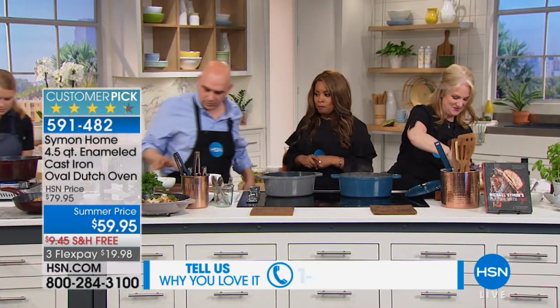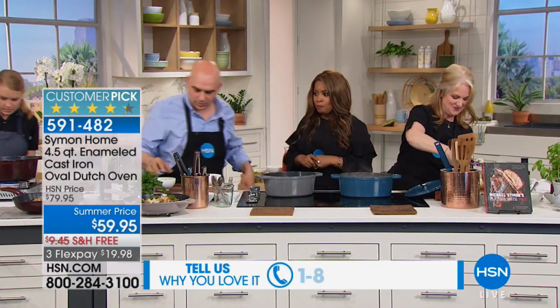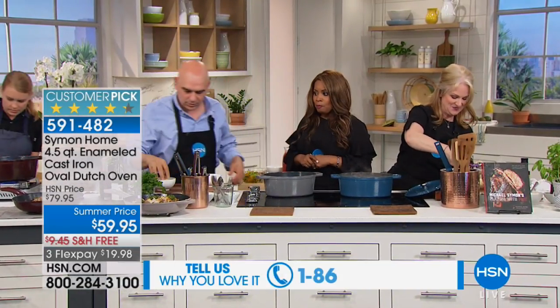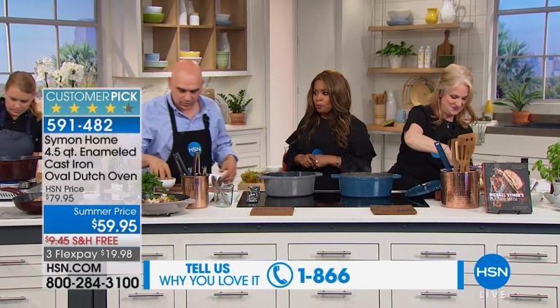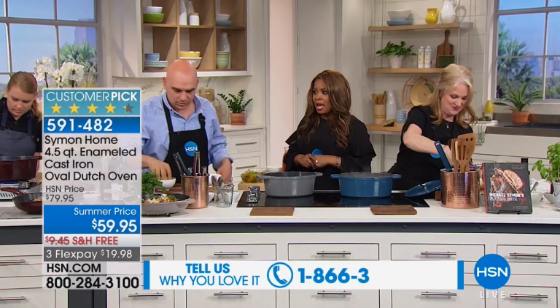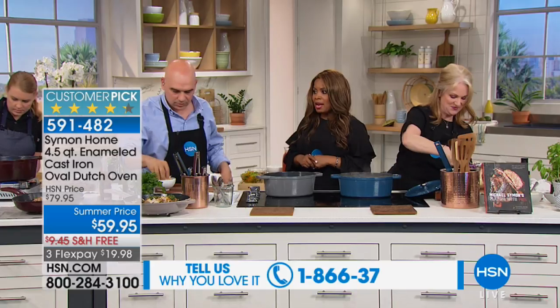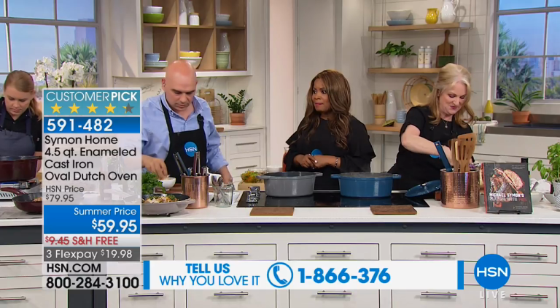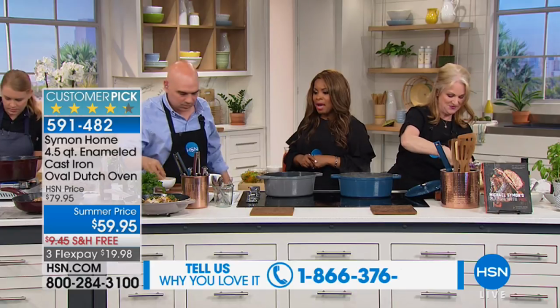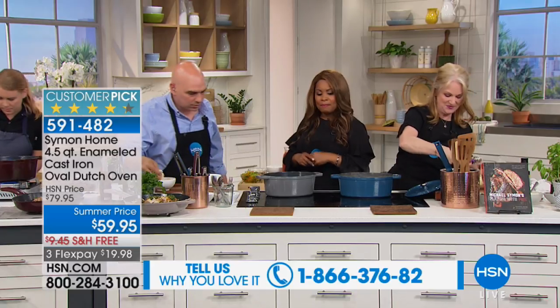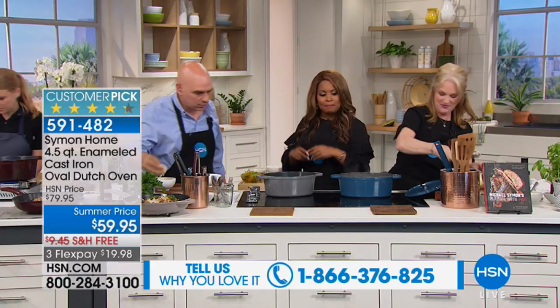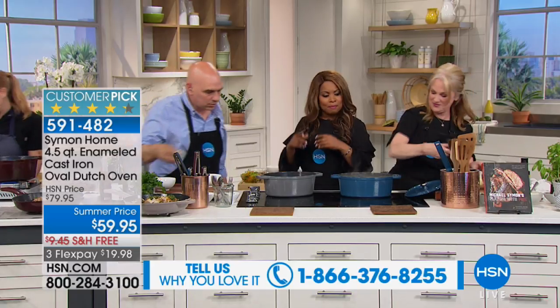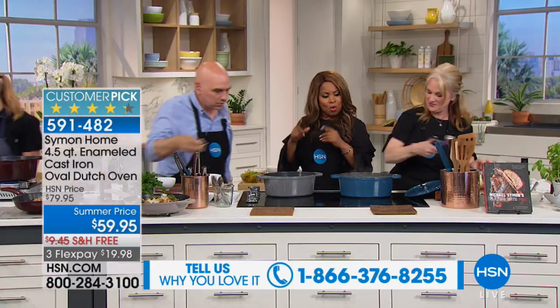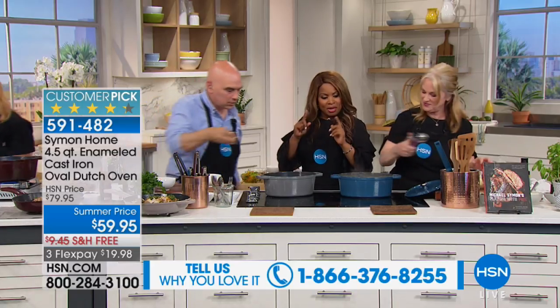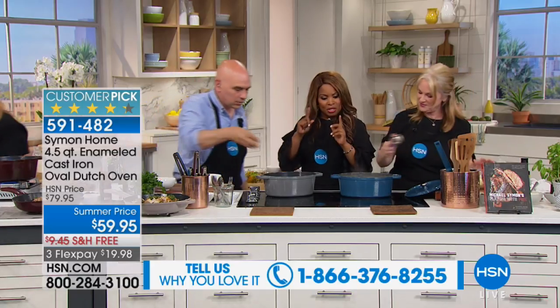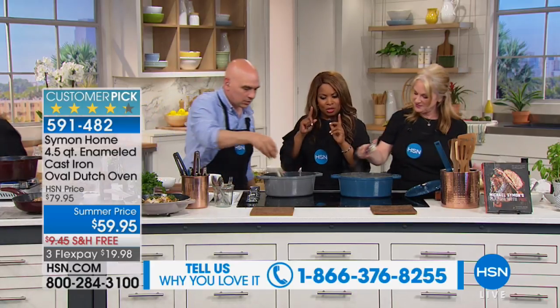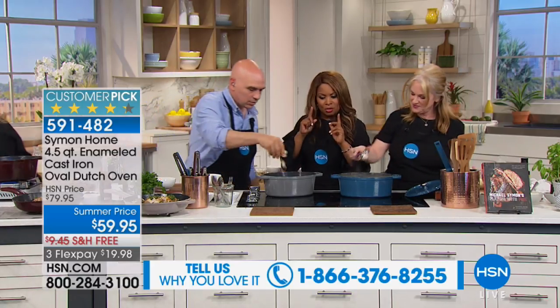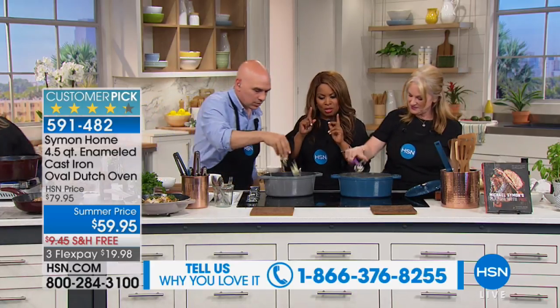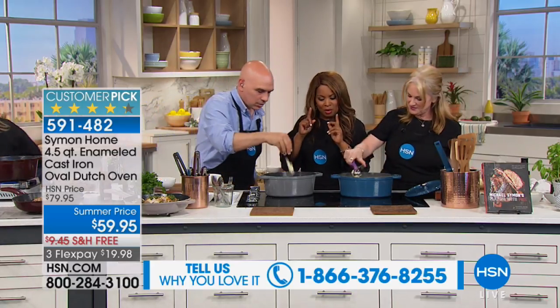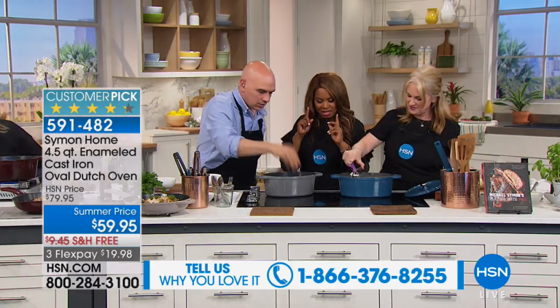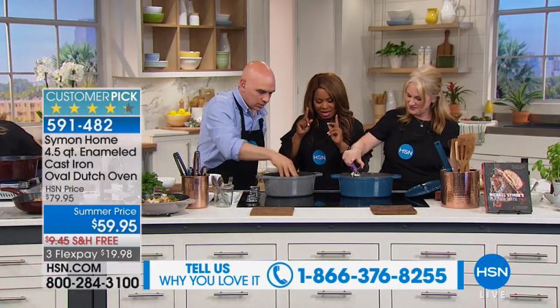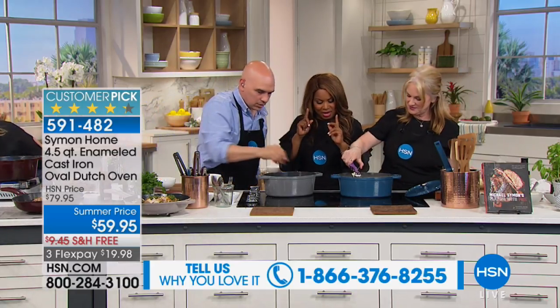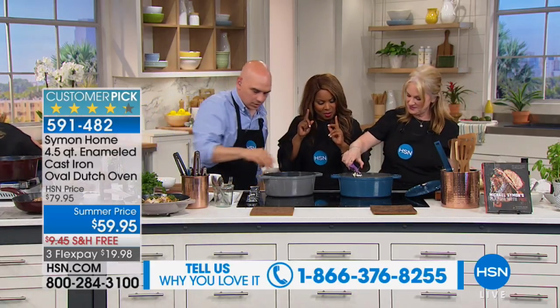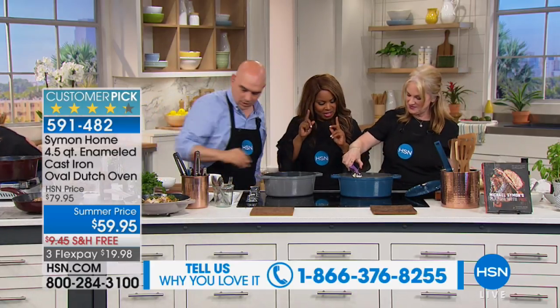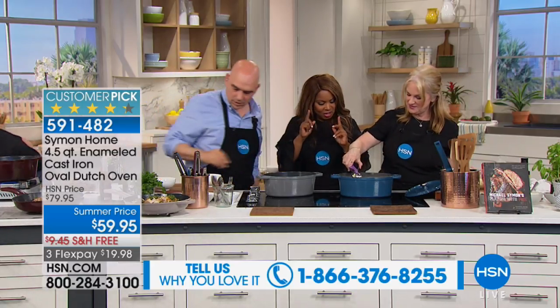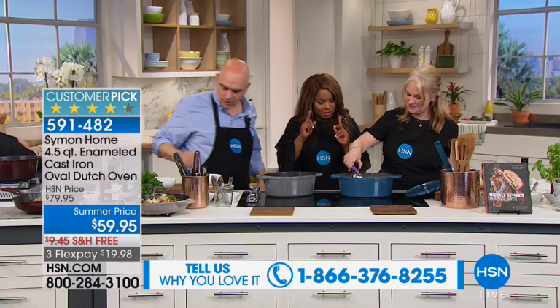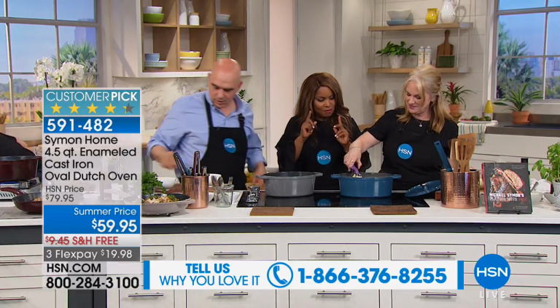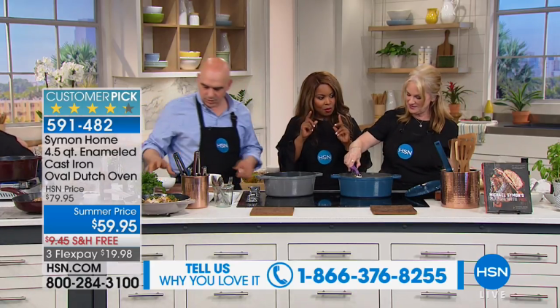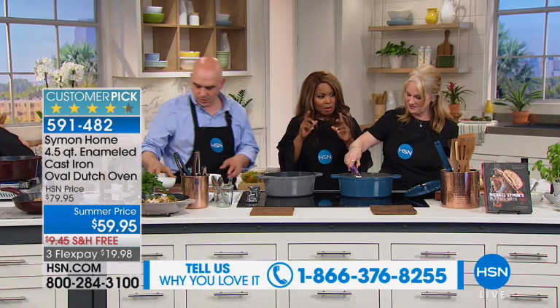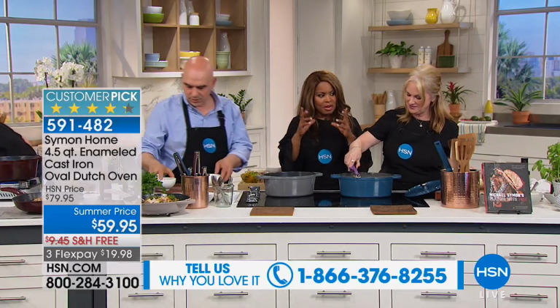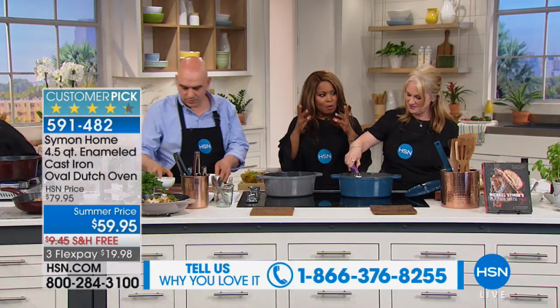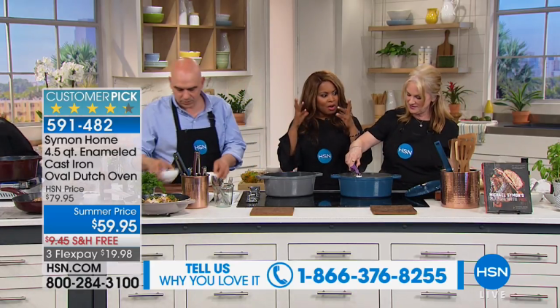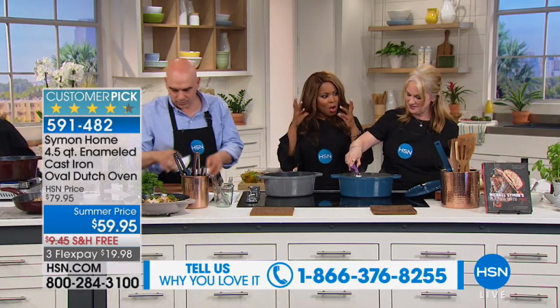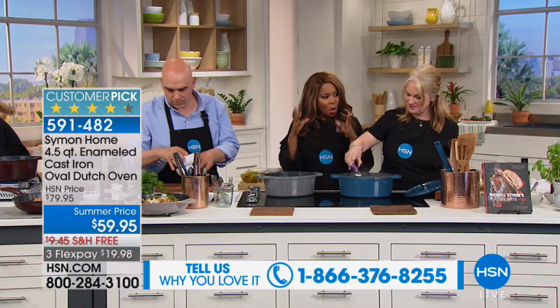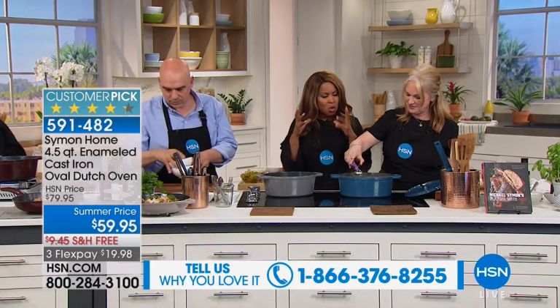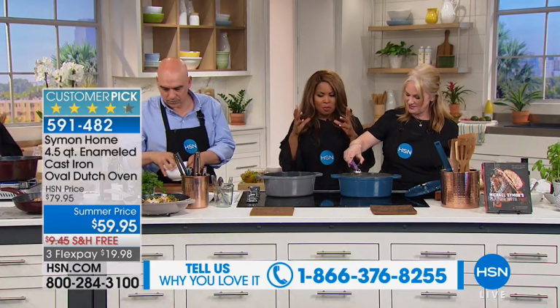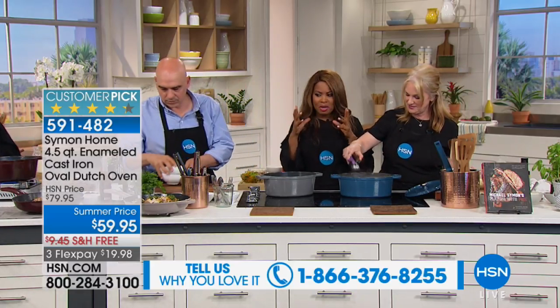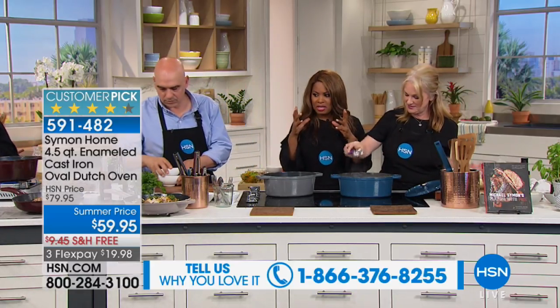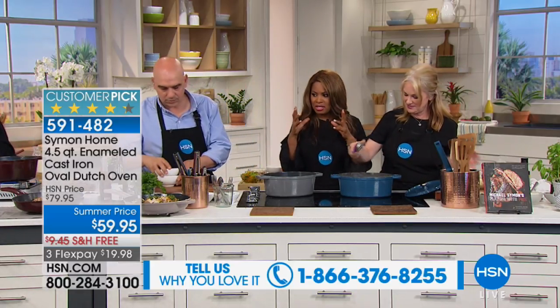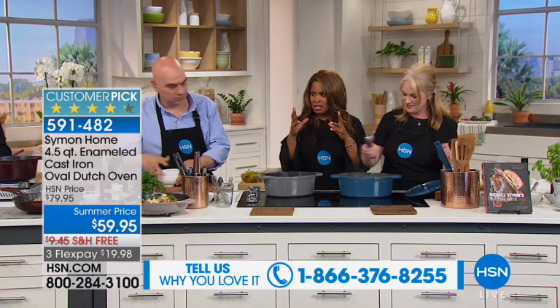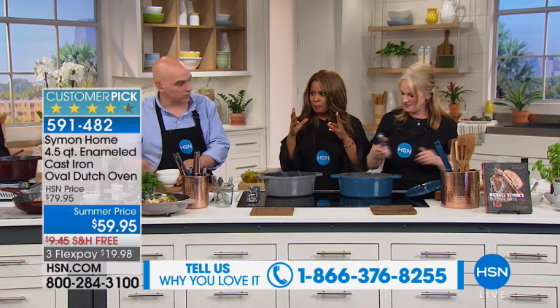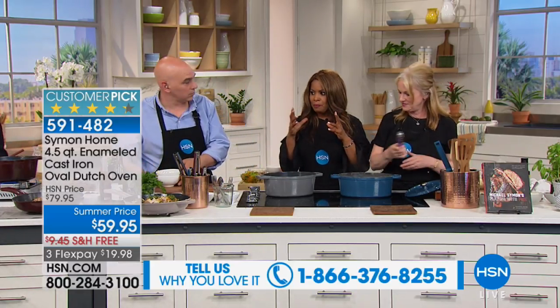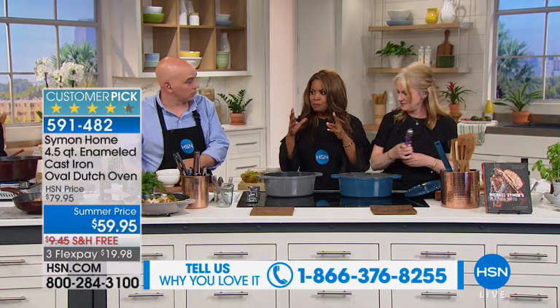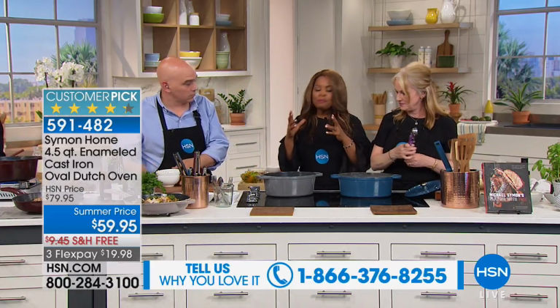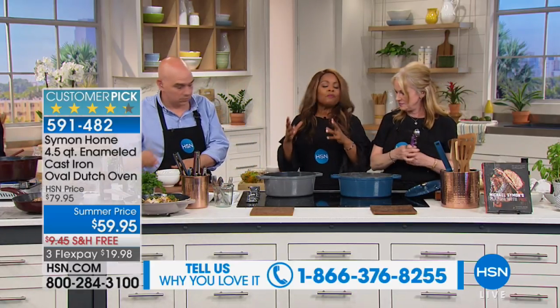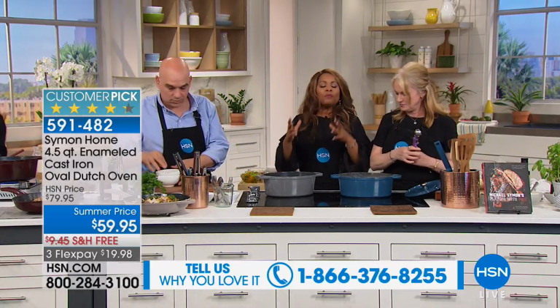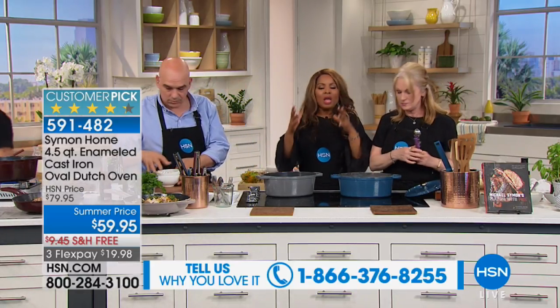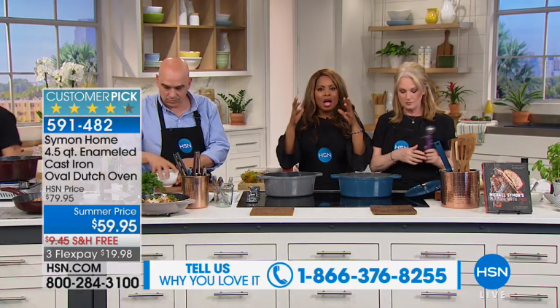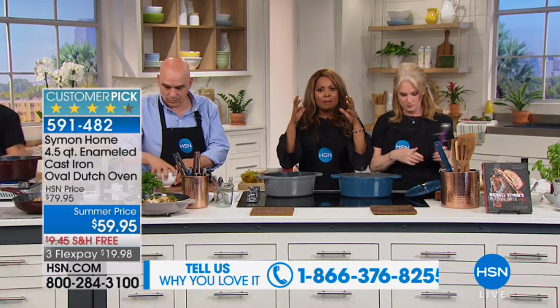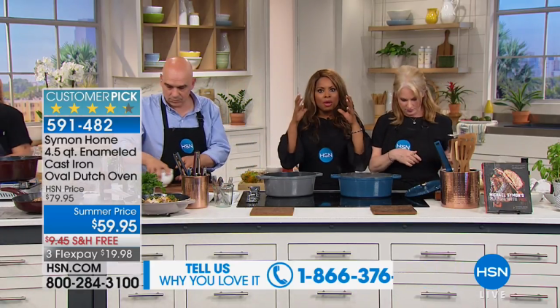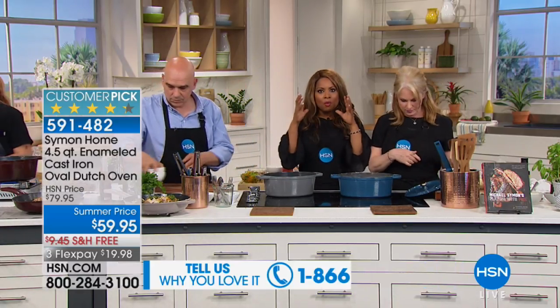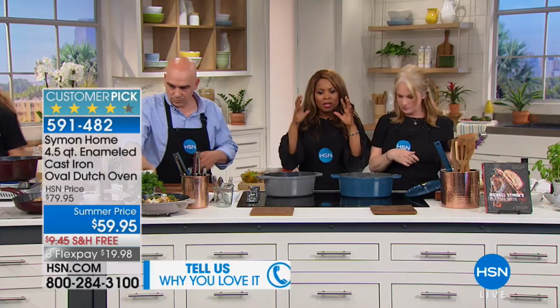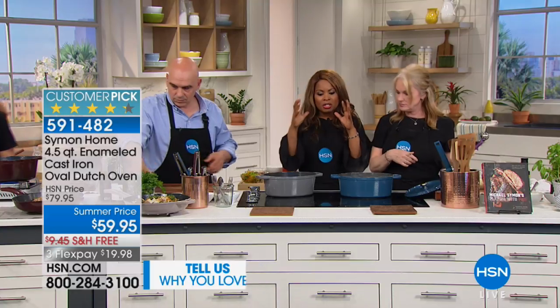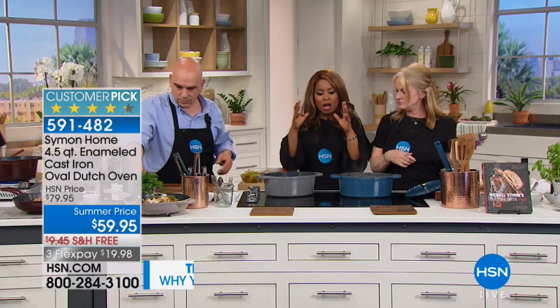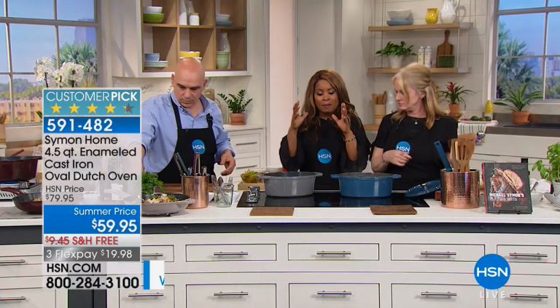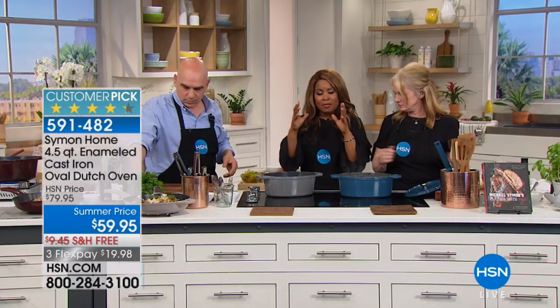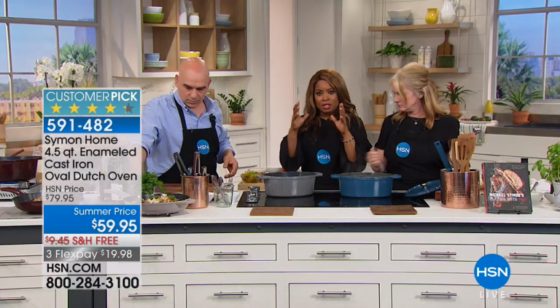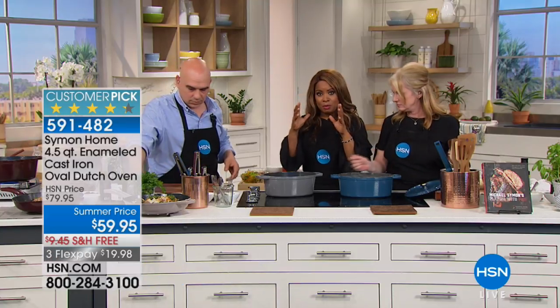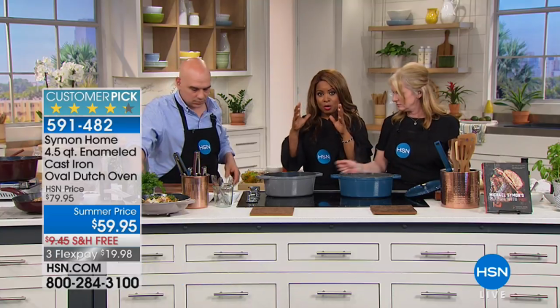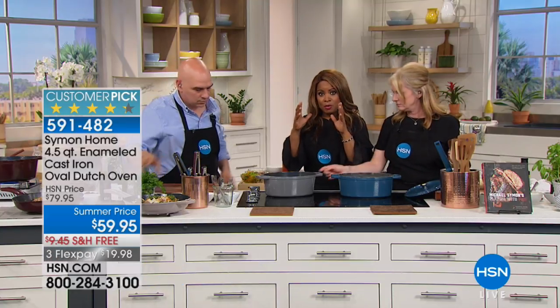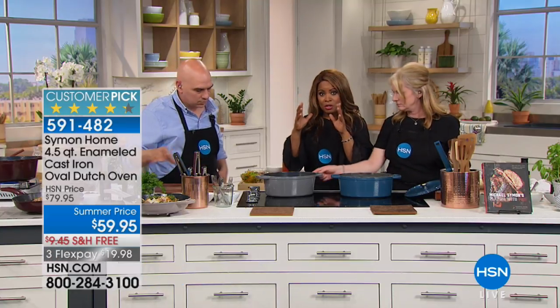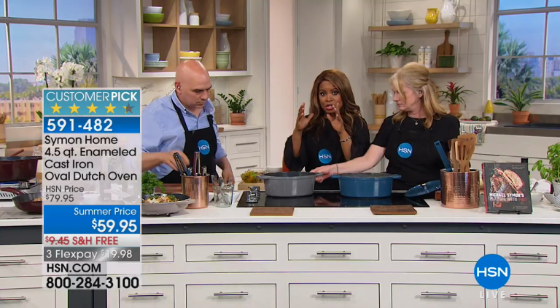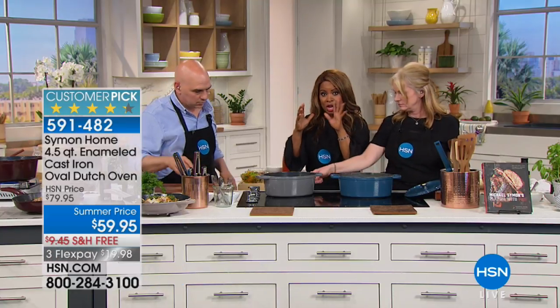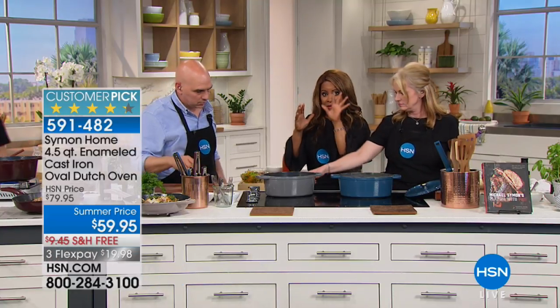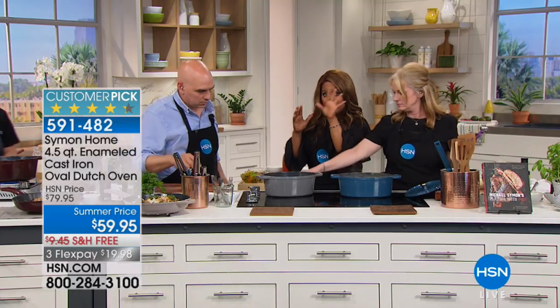I'm going to do this once again. I know I did it before, but I want to hold a piece. We're going to talk about this beautiful Dutch oven.